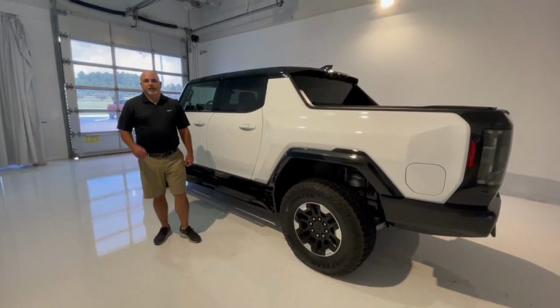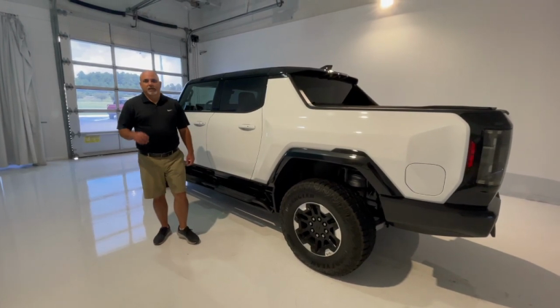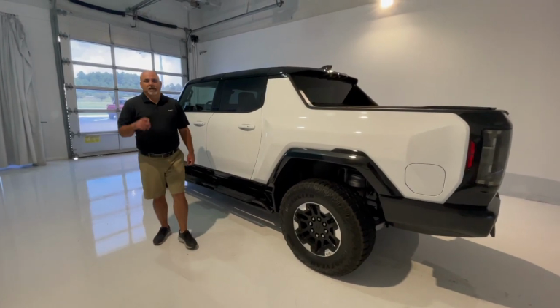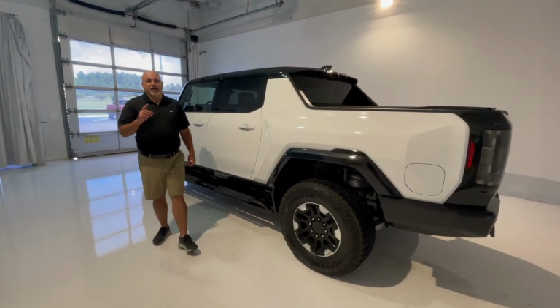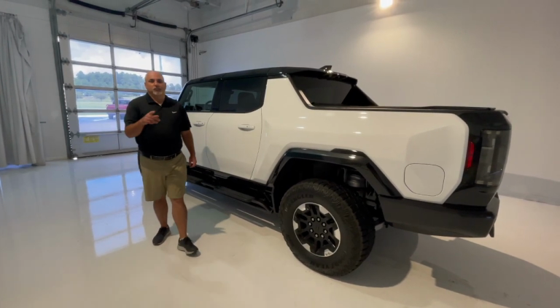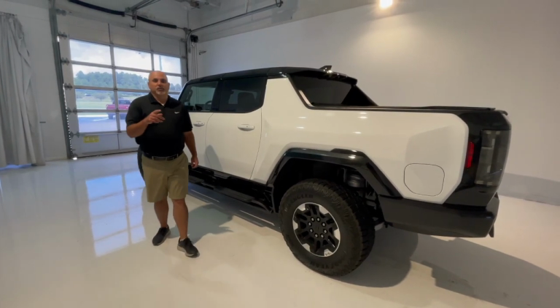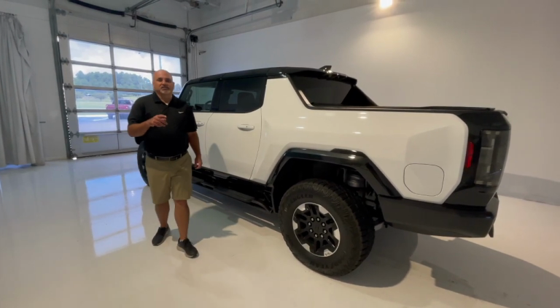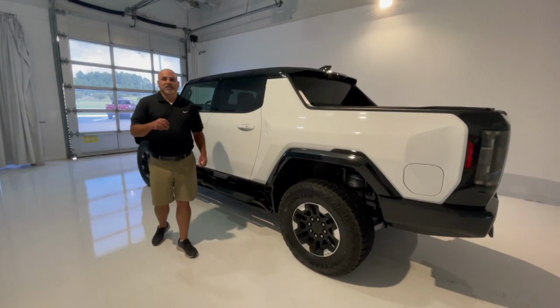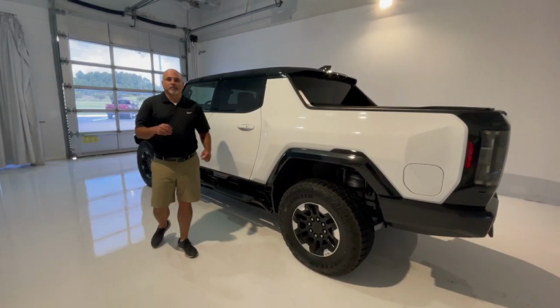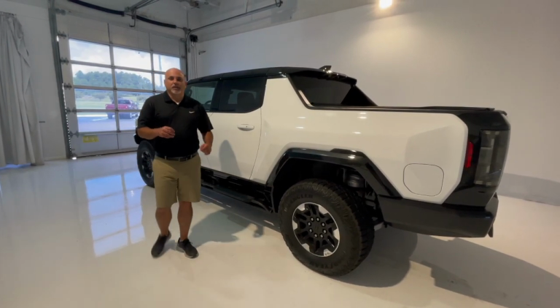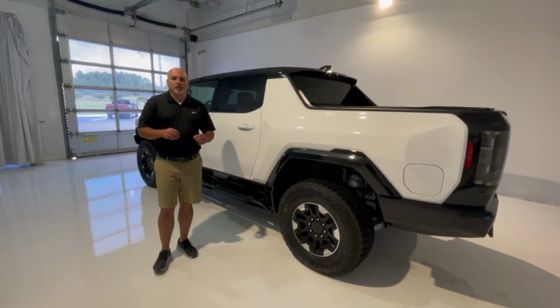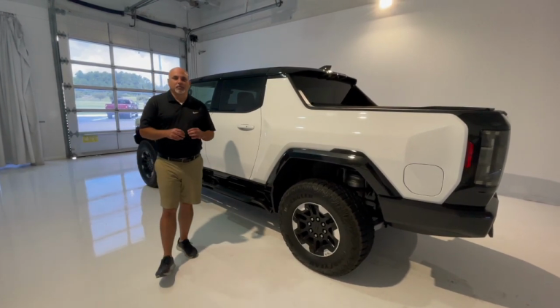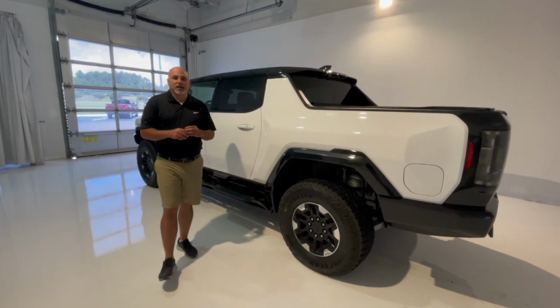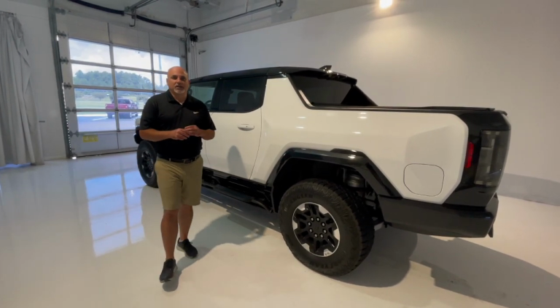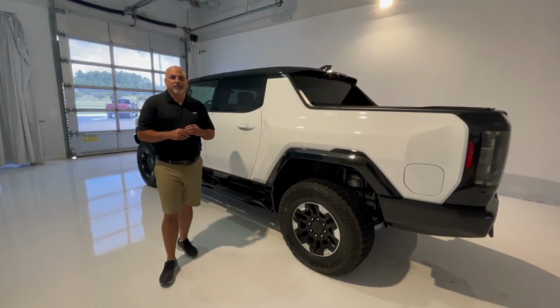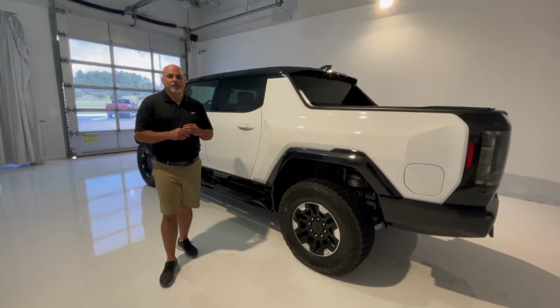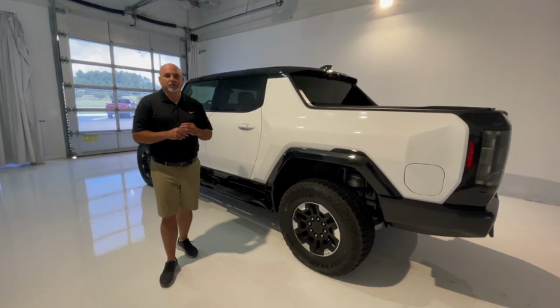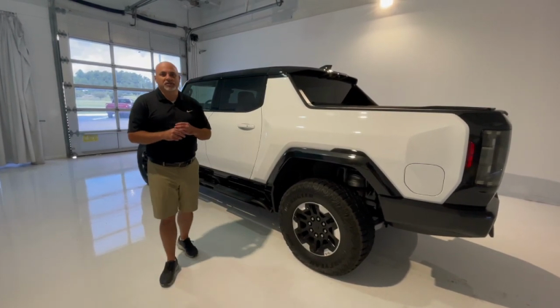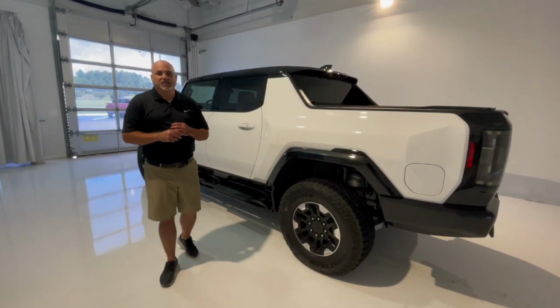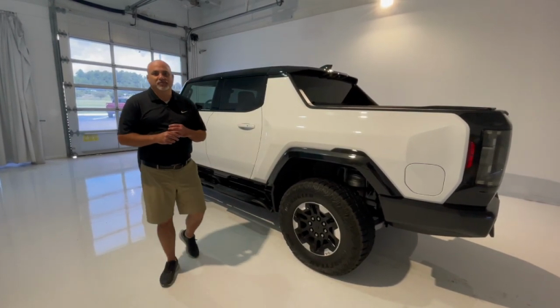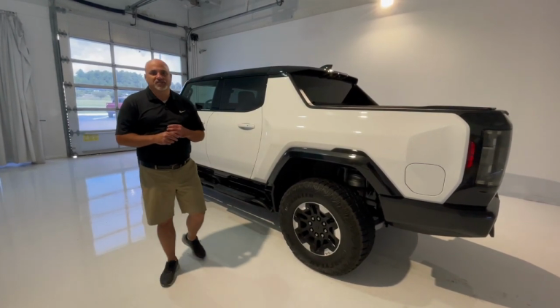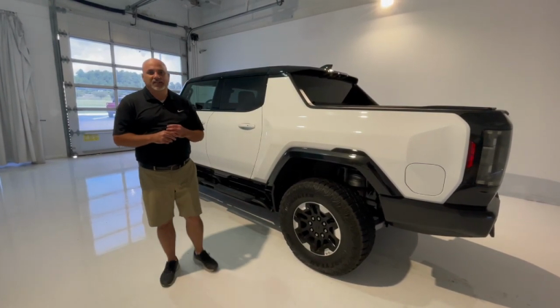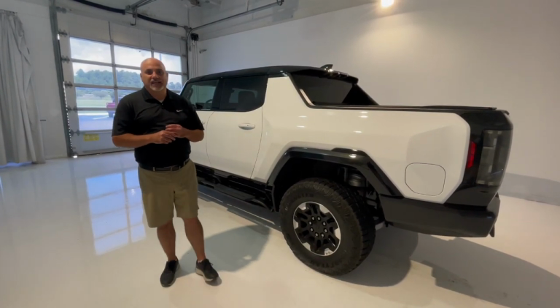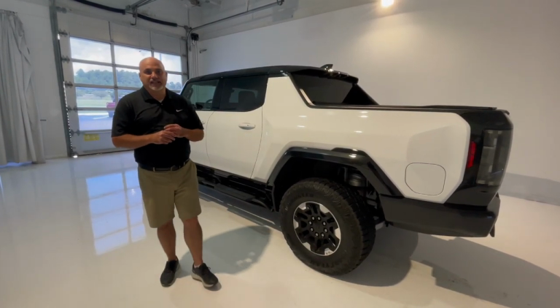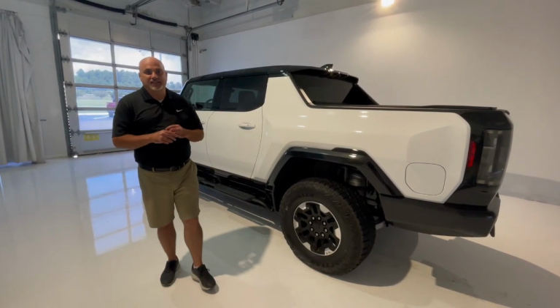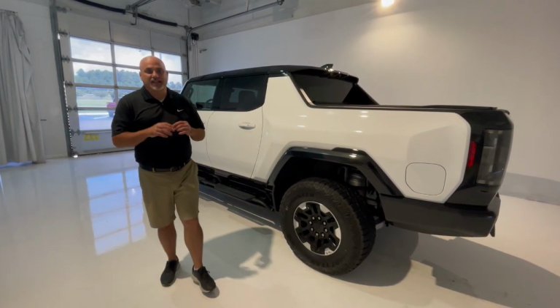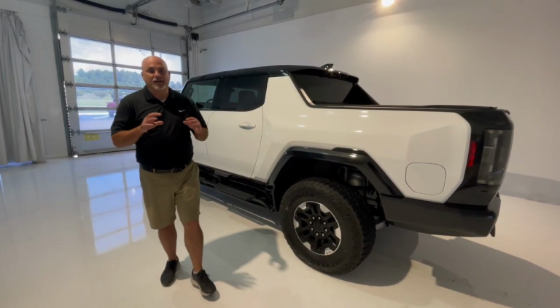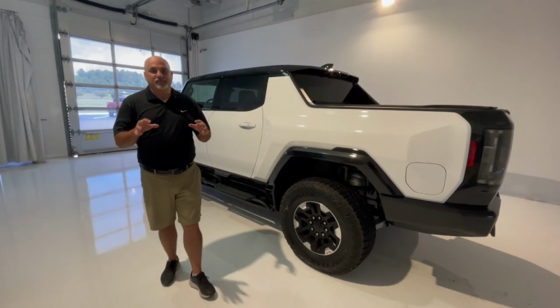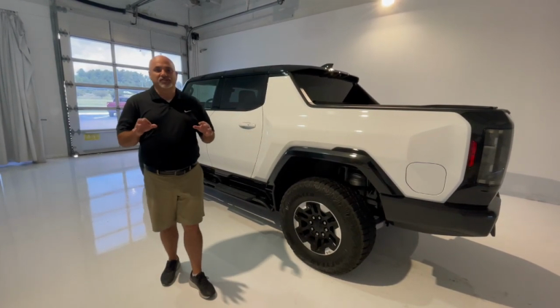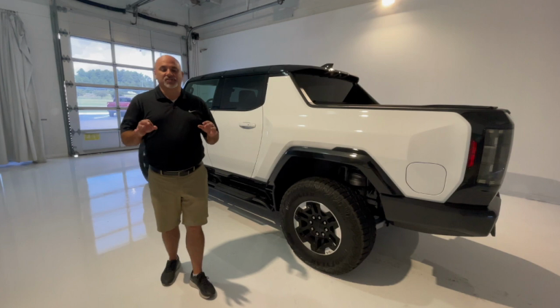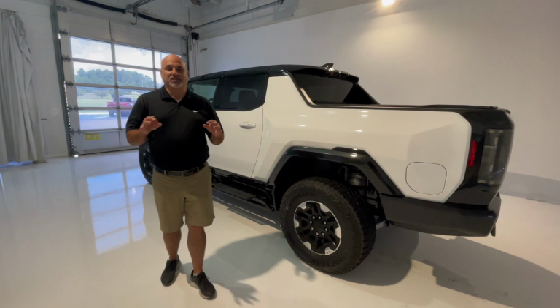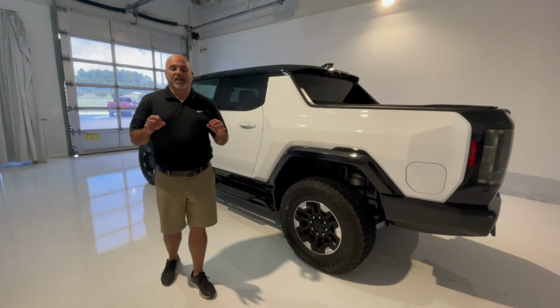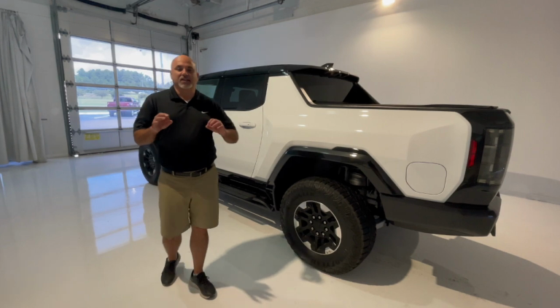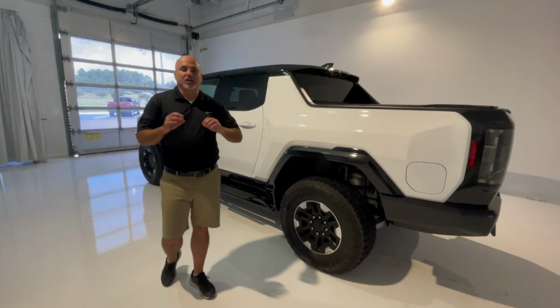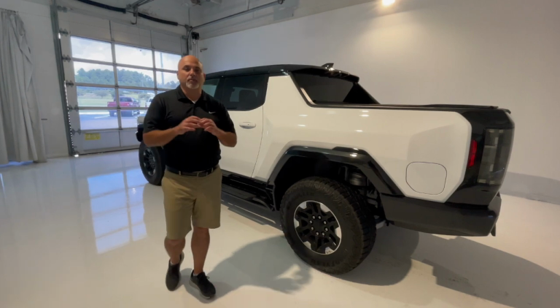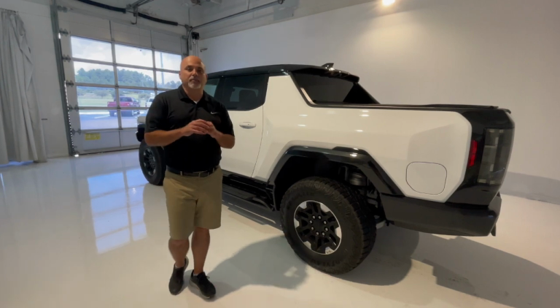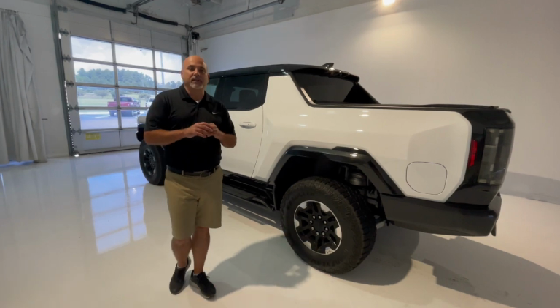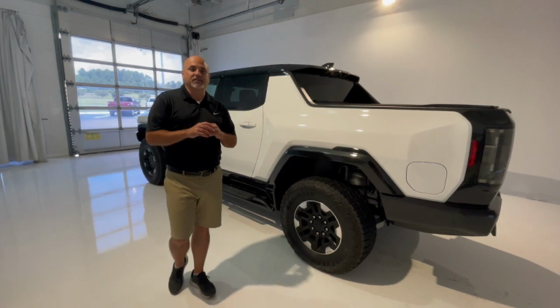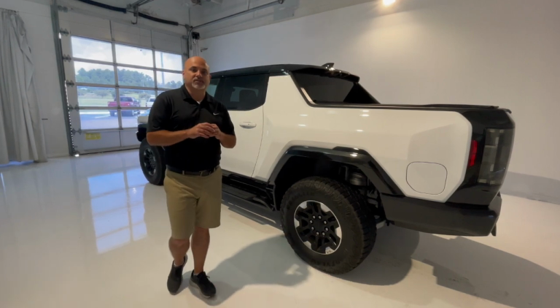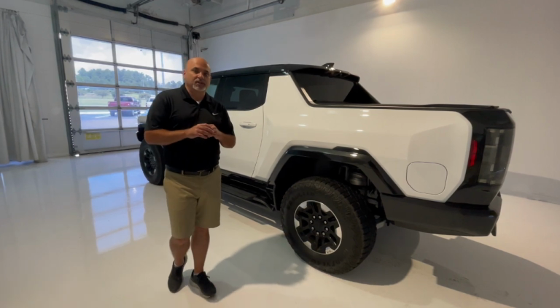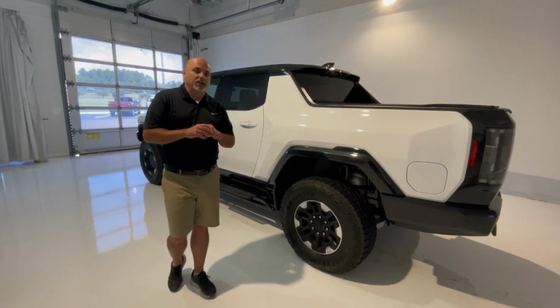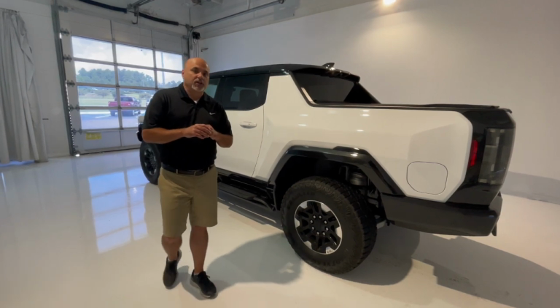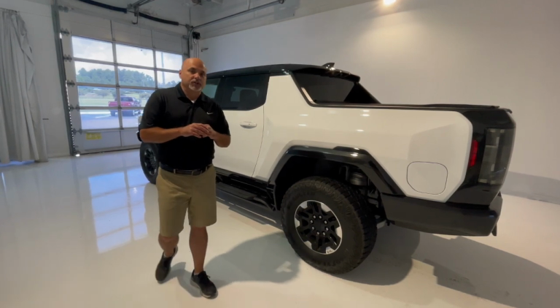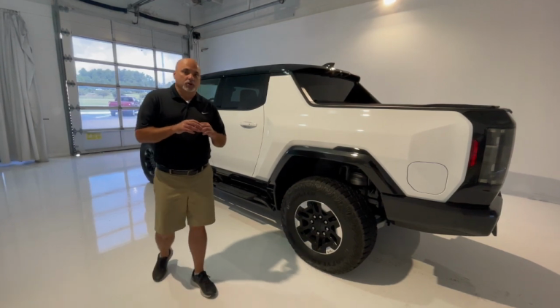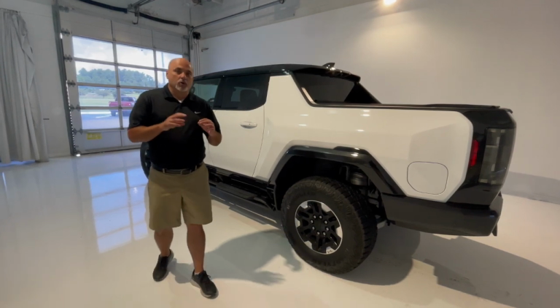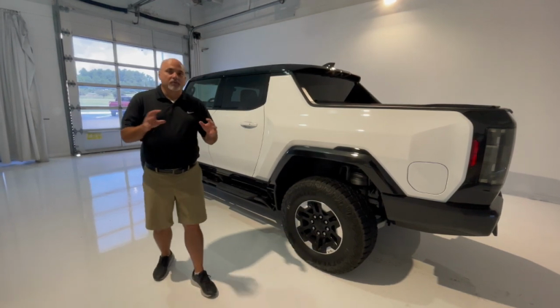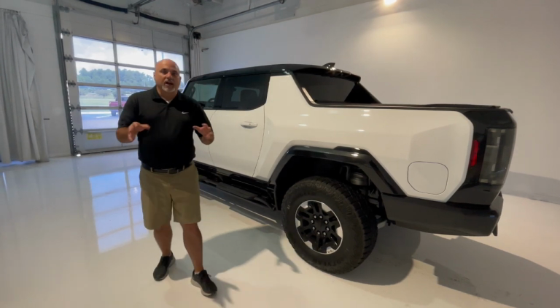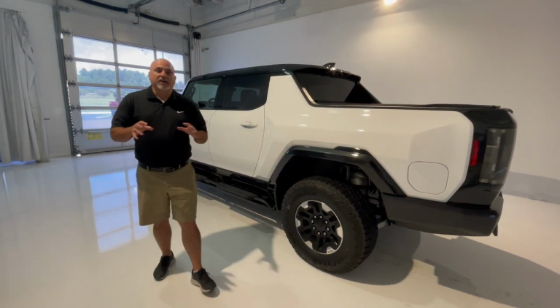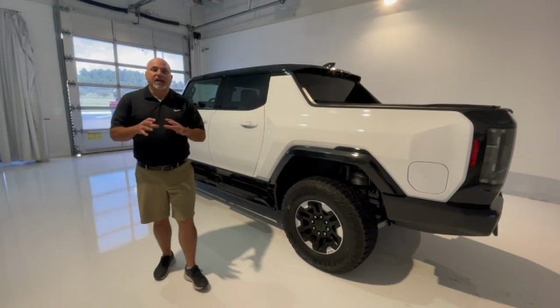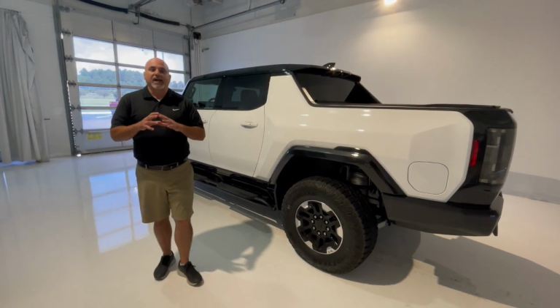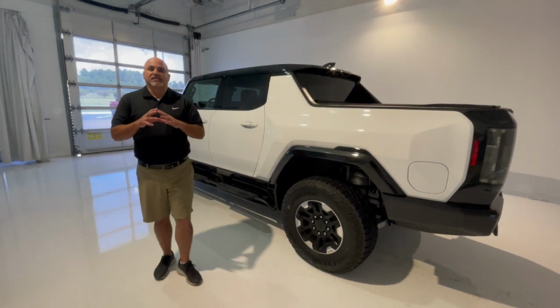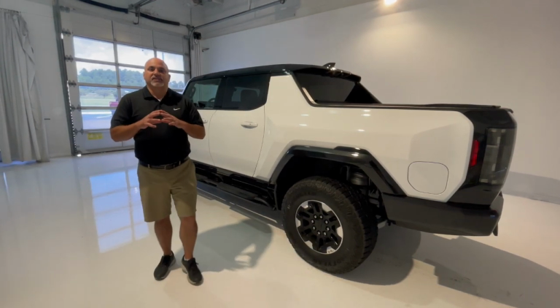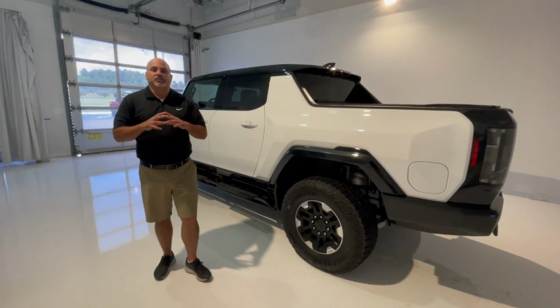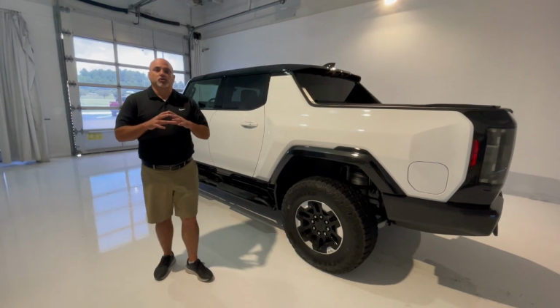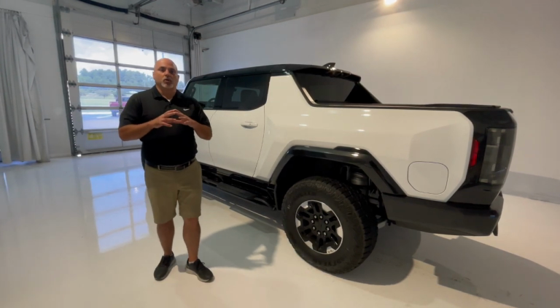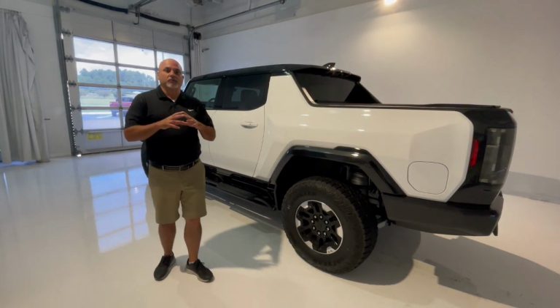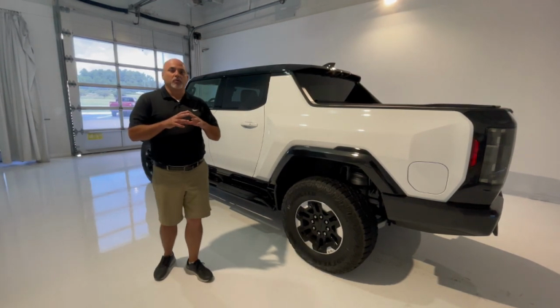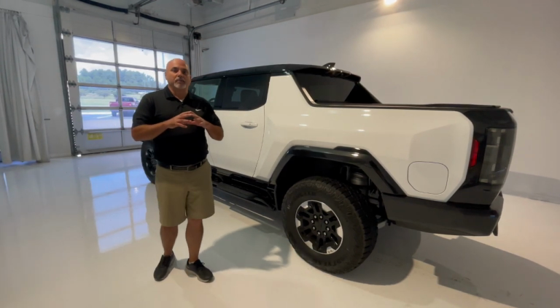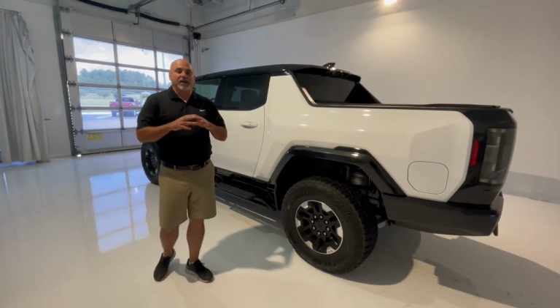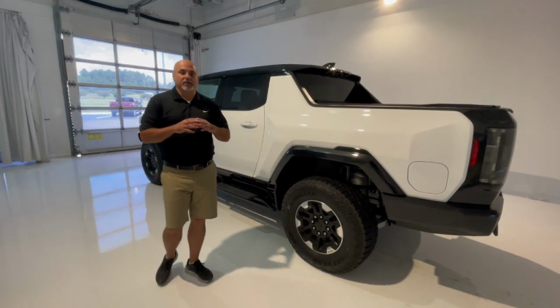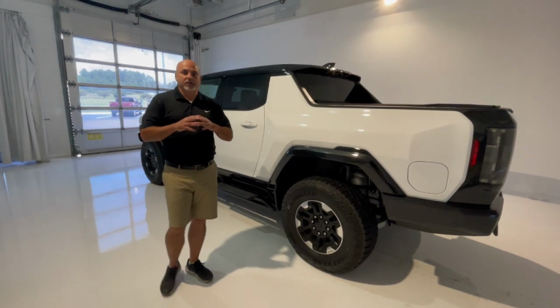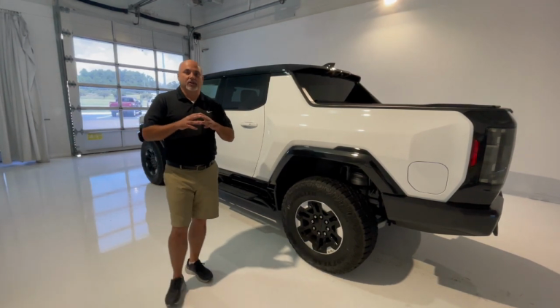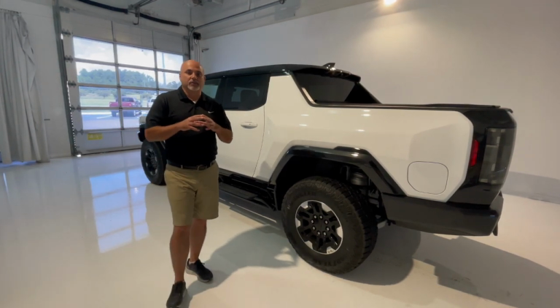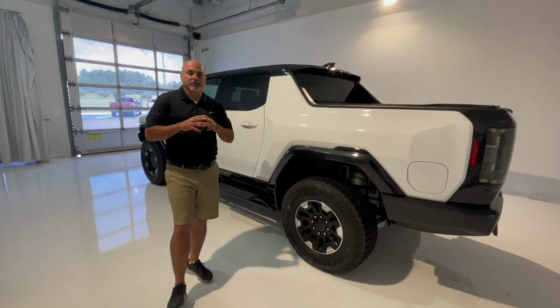Hey everyone, Steven Buggler with Mappabeam Buick DMC again, and today I'm just going to take a couple minutes to go over how to access the 12 volt battery on the Hummer EV.